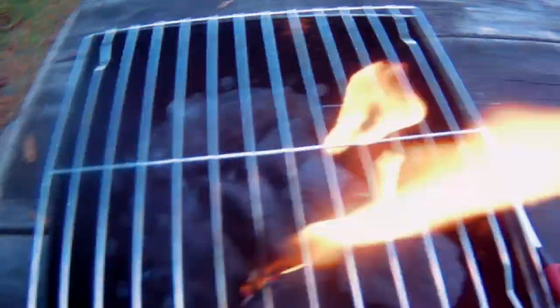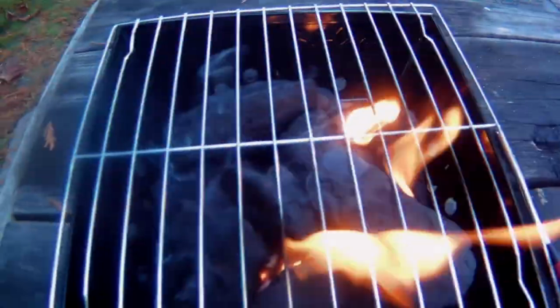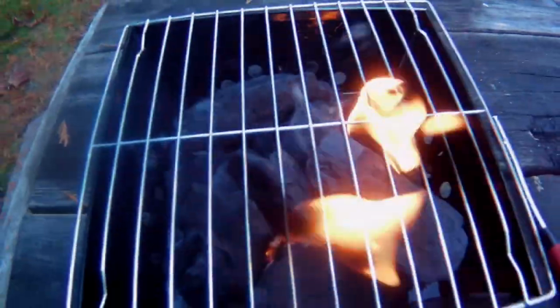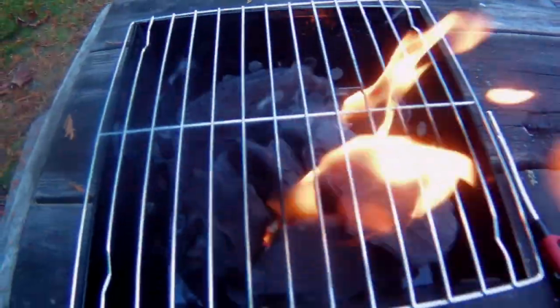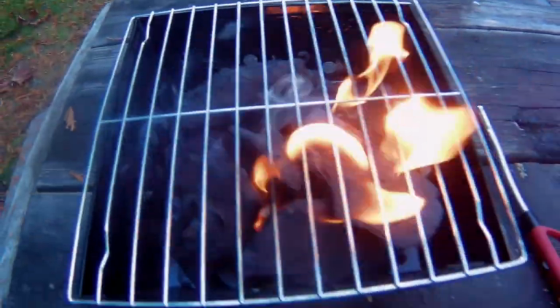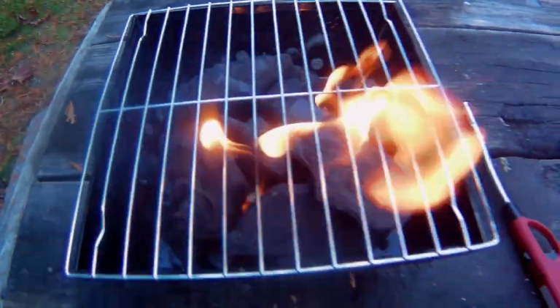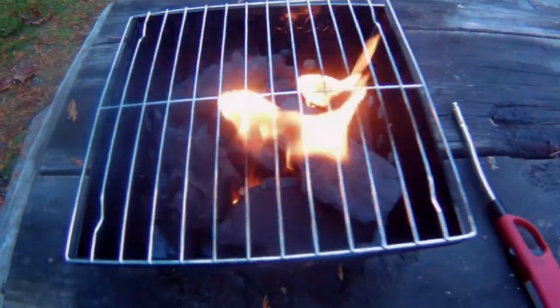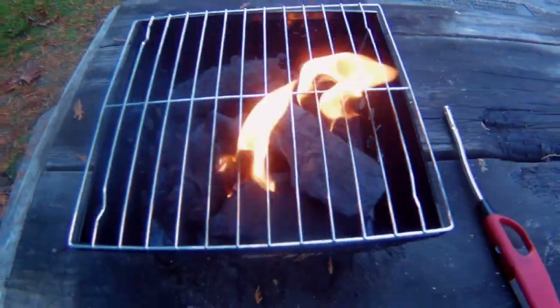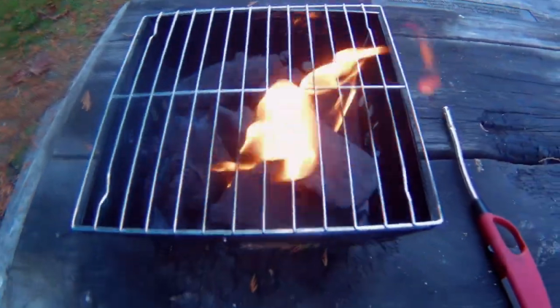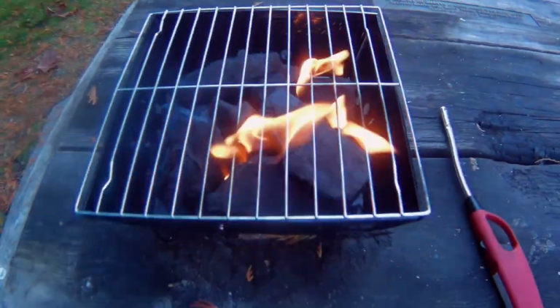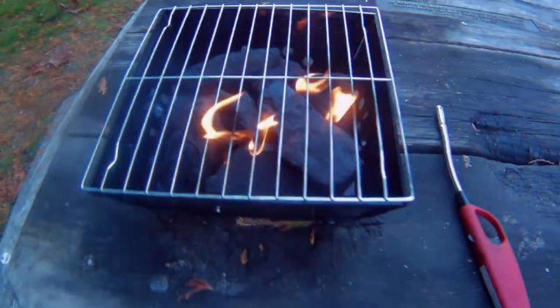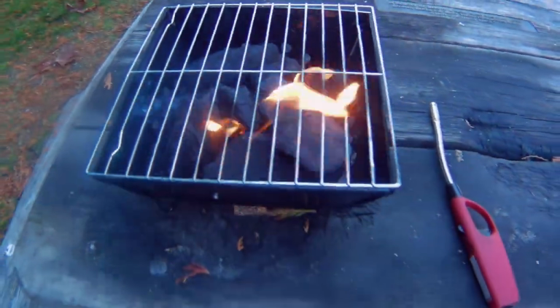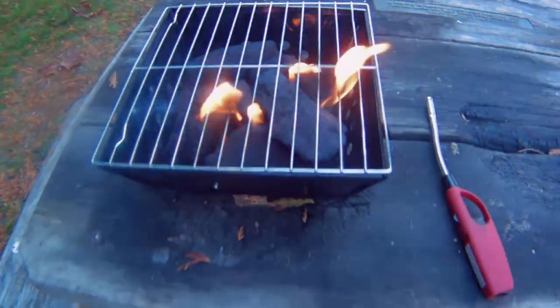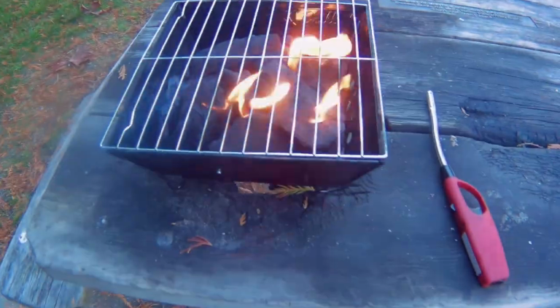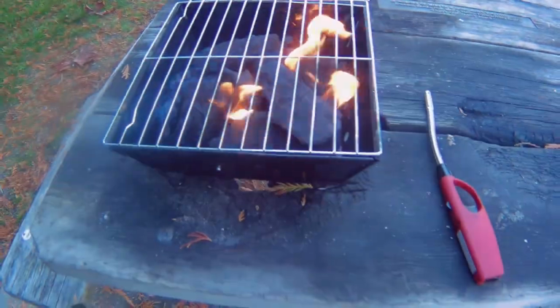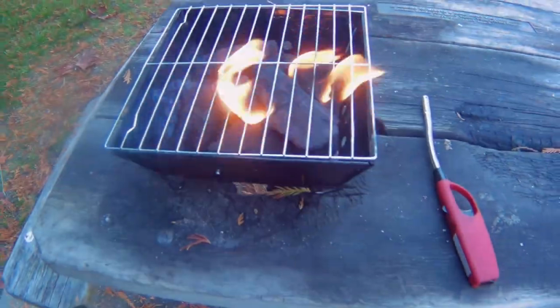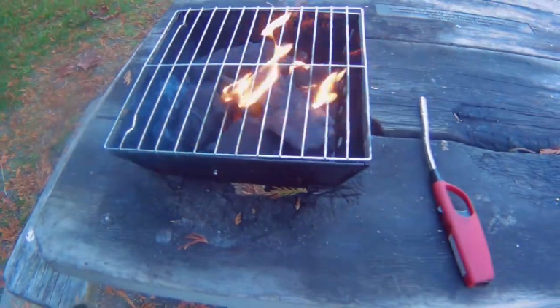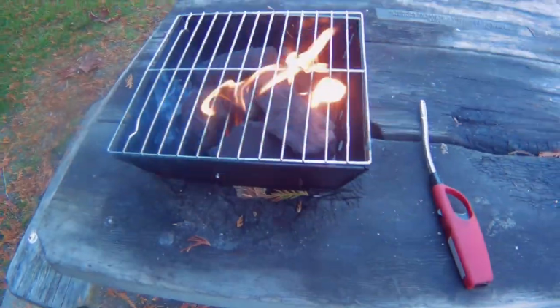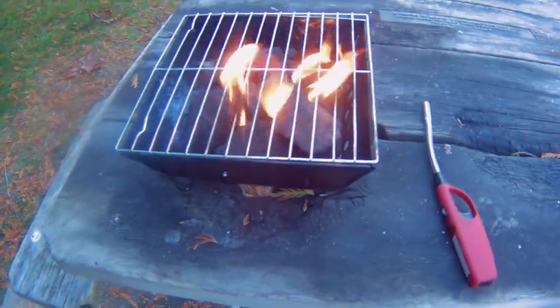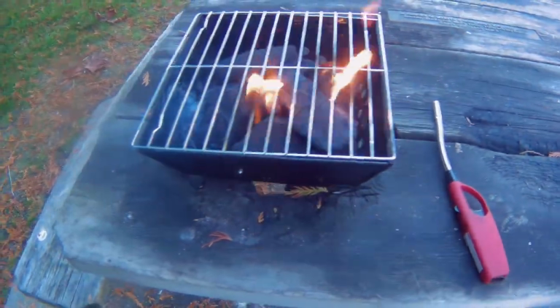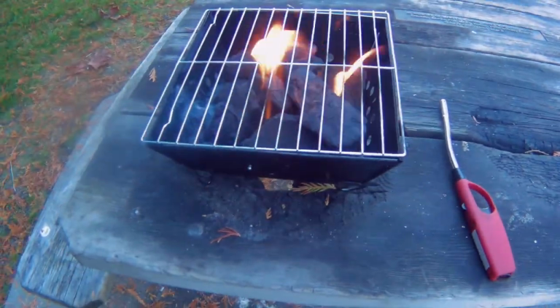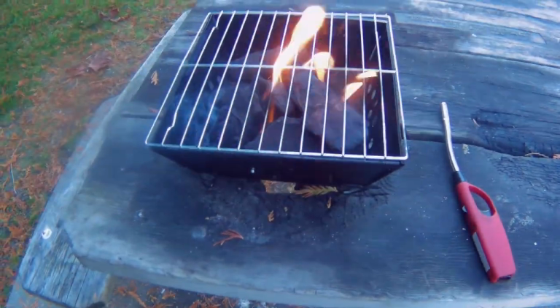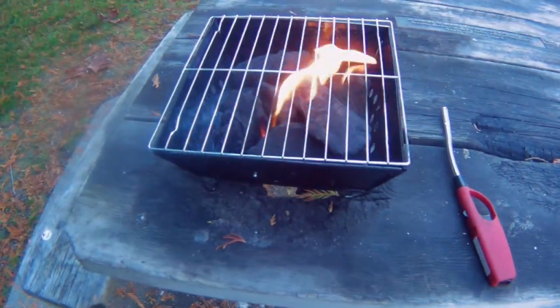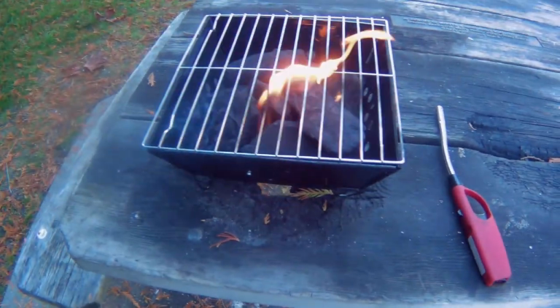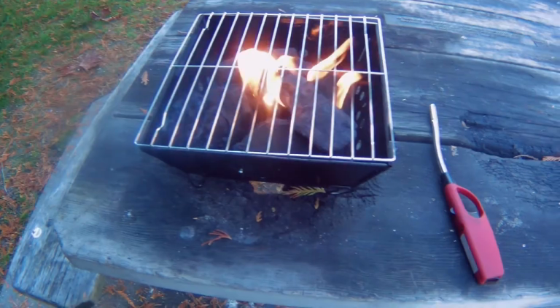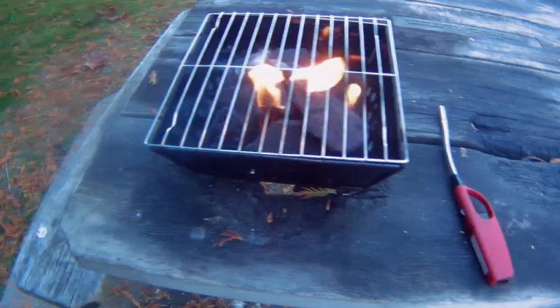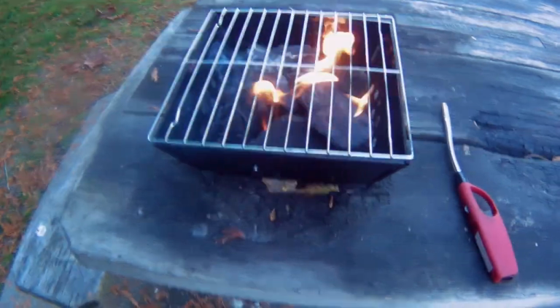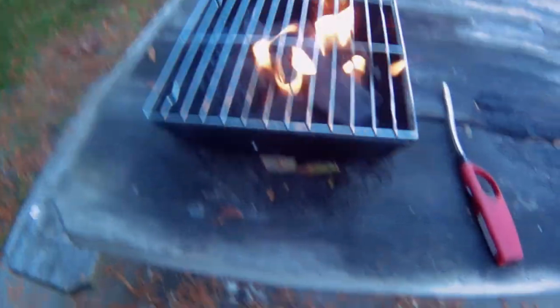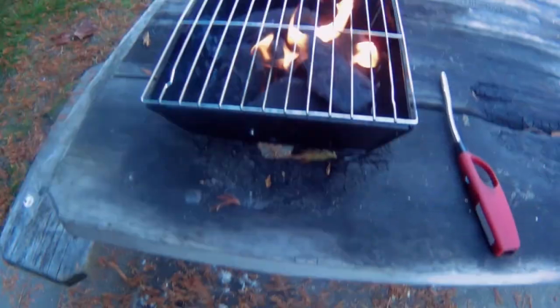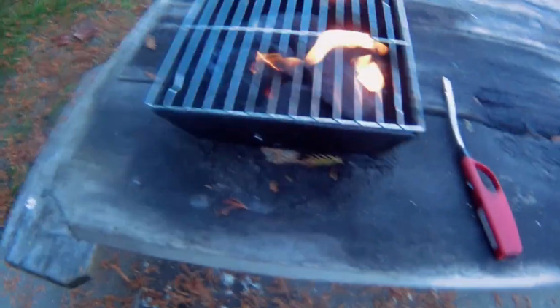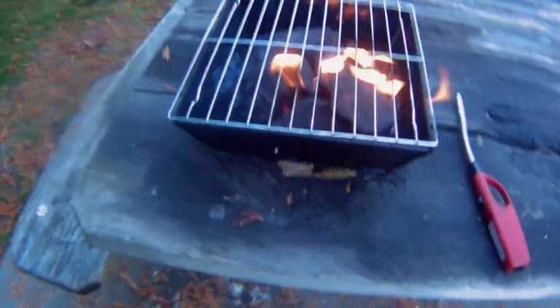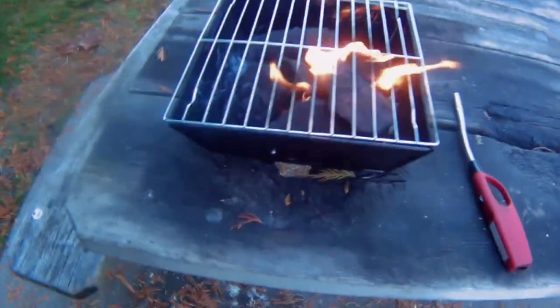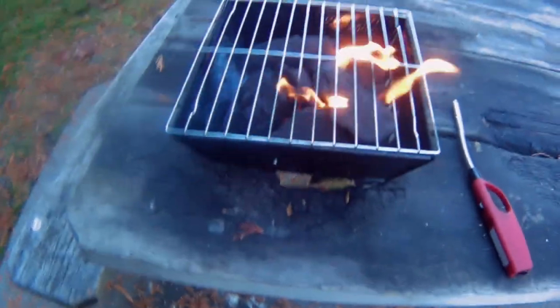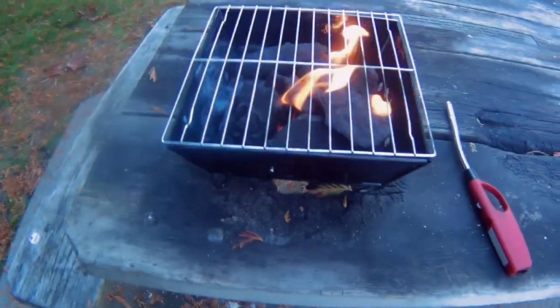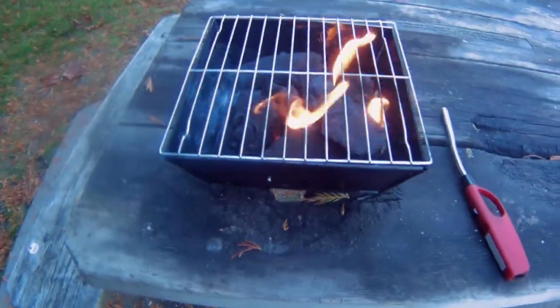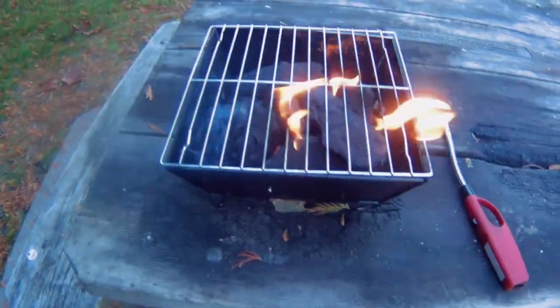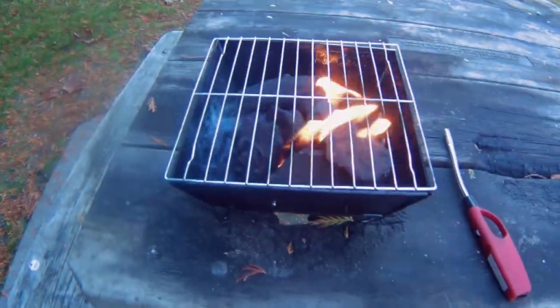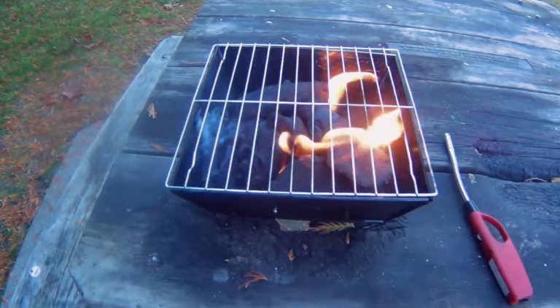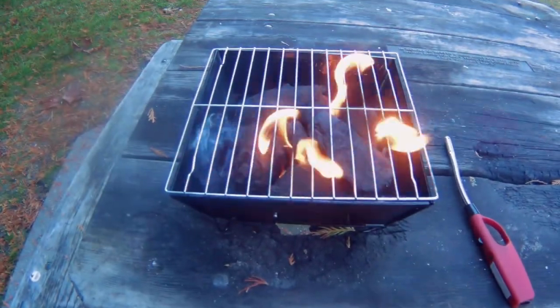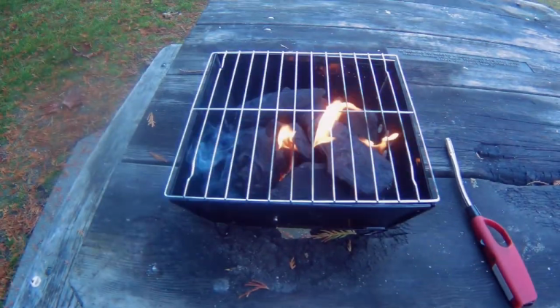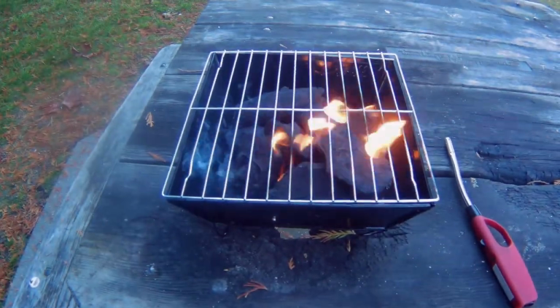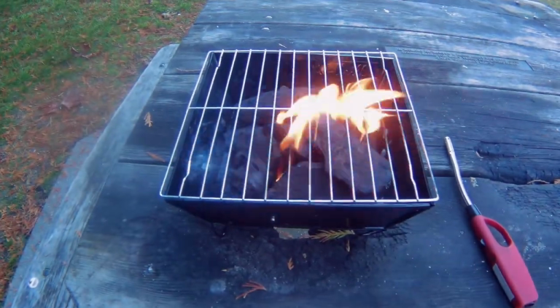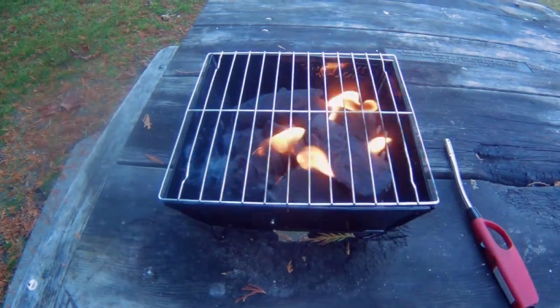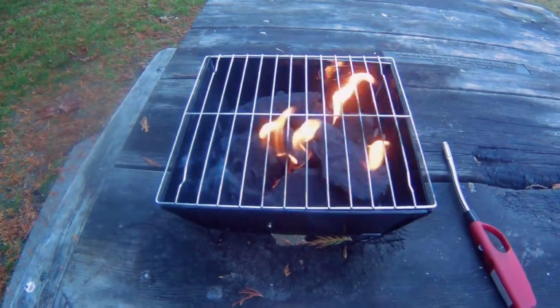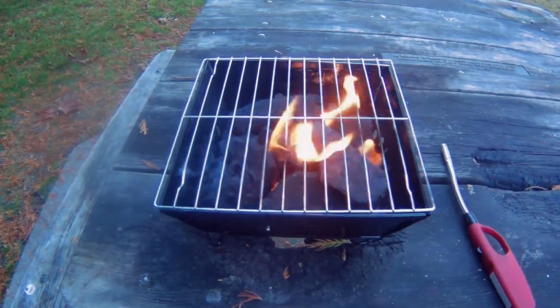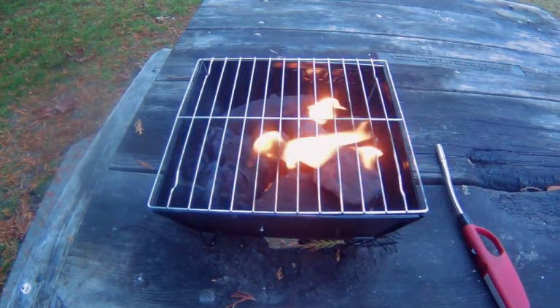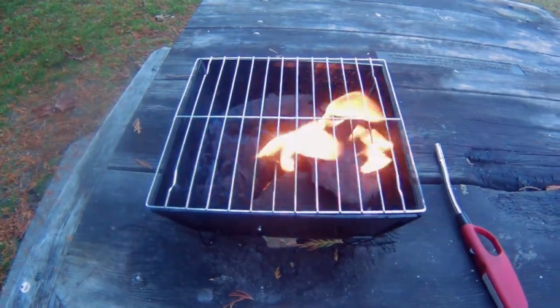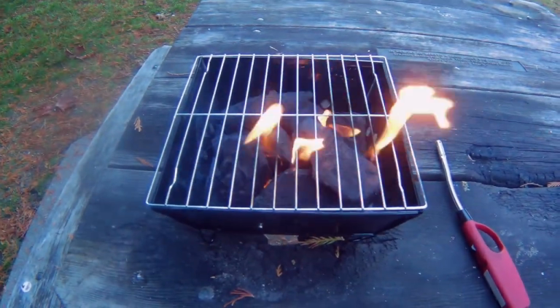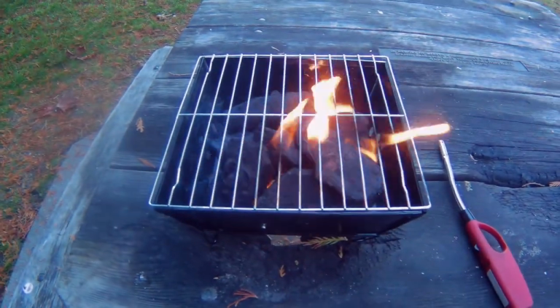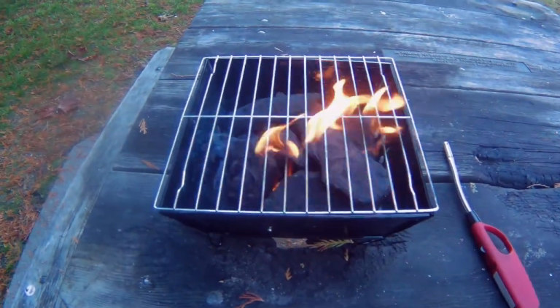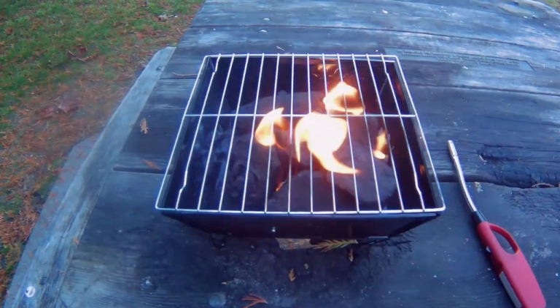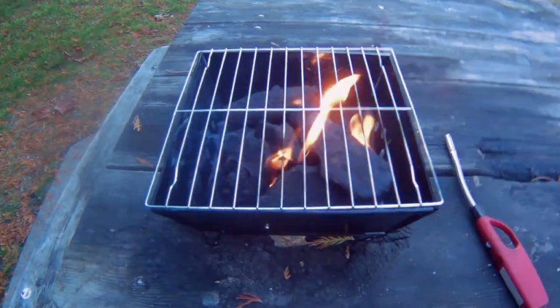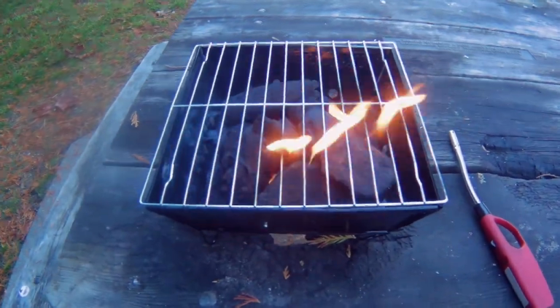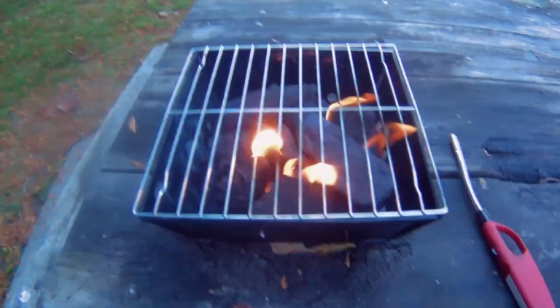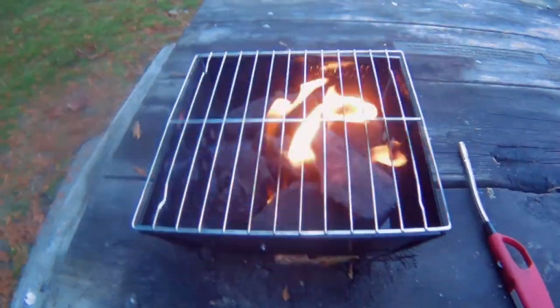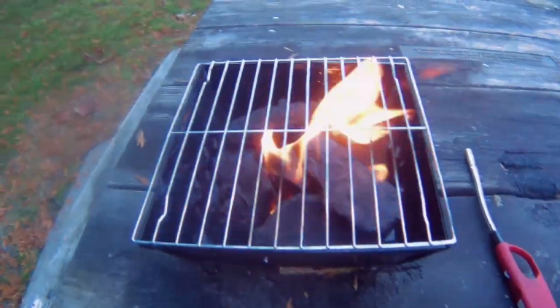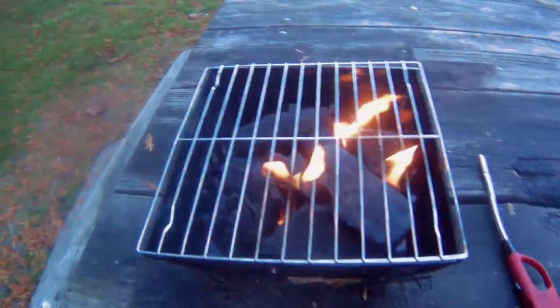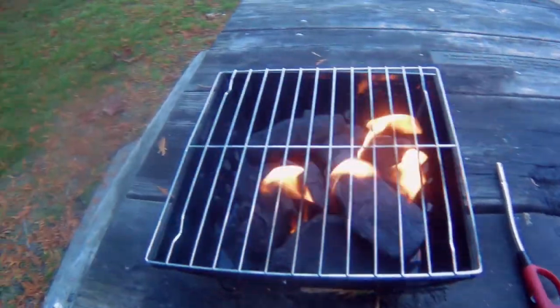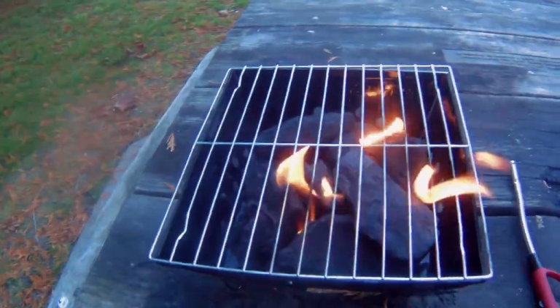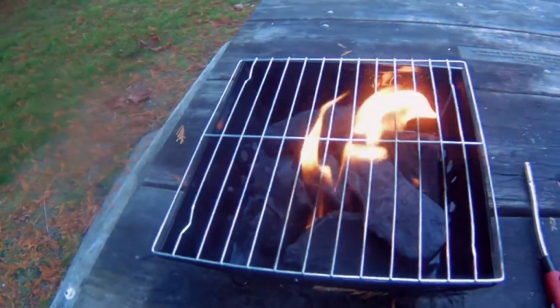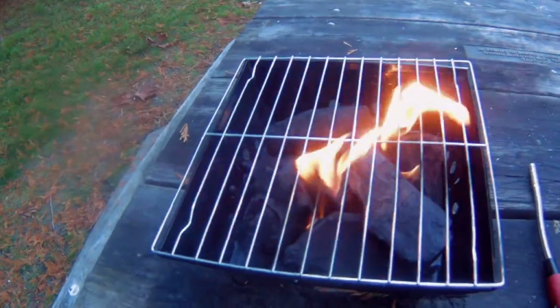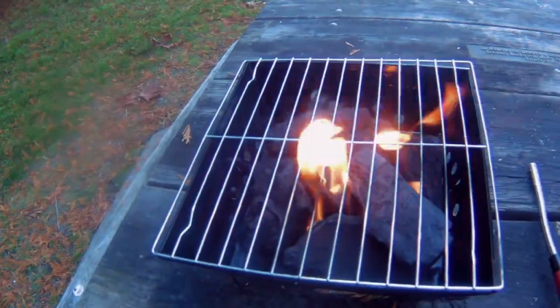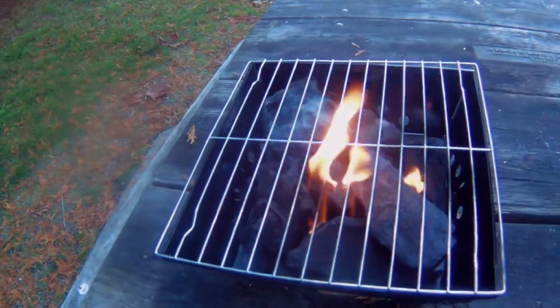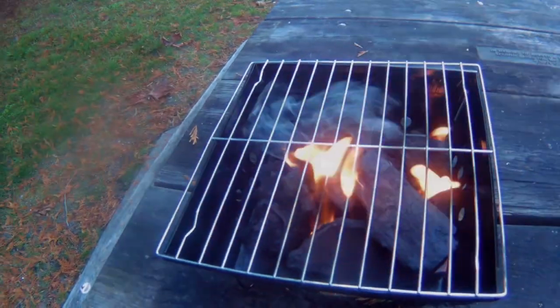I hope she's going to be good. We'll let it go here for a bit and see if we can get those coals going.